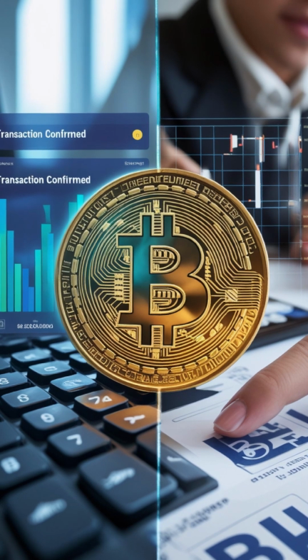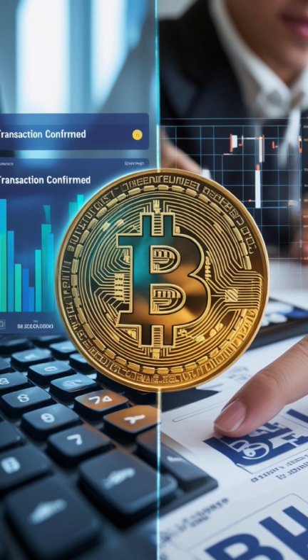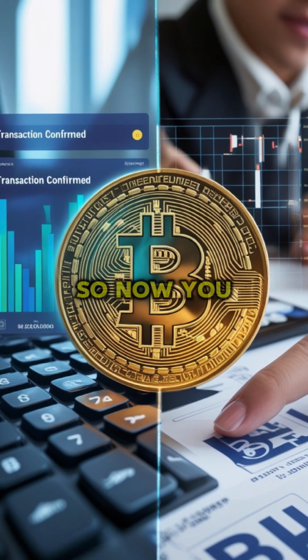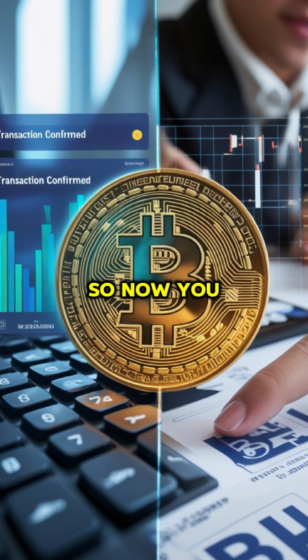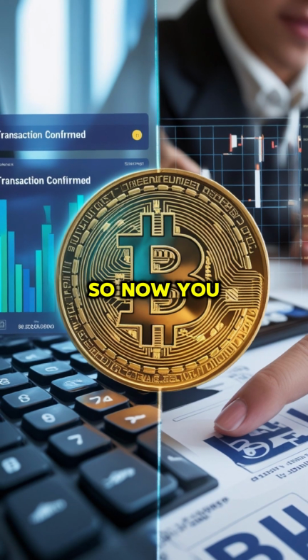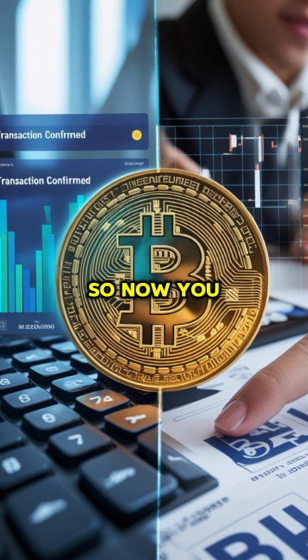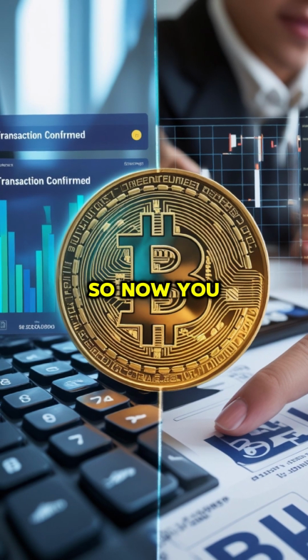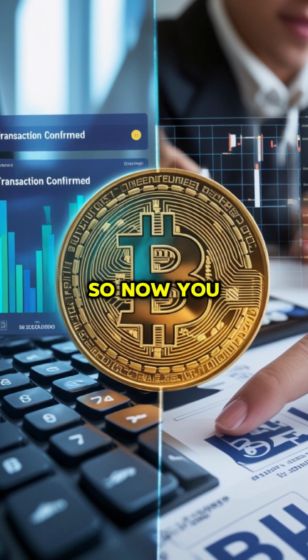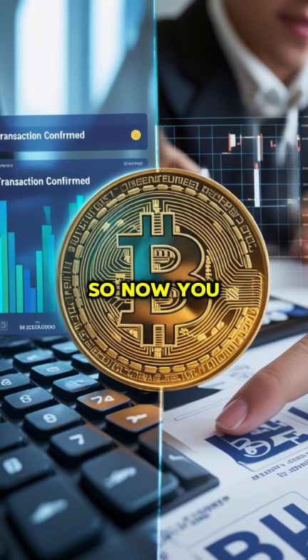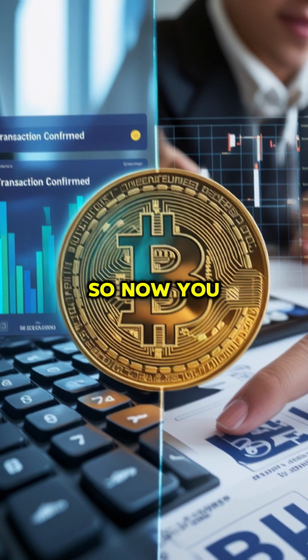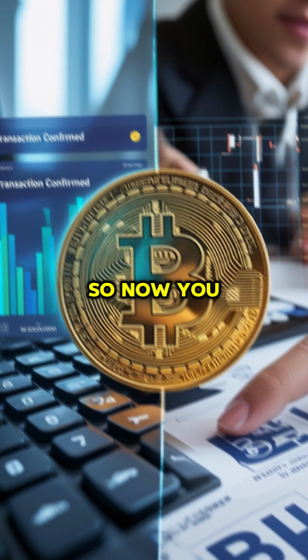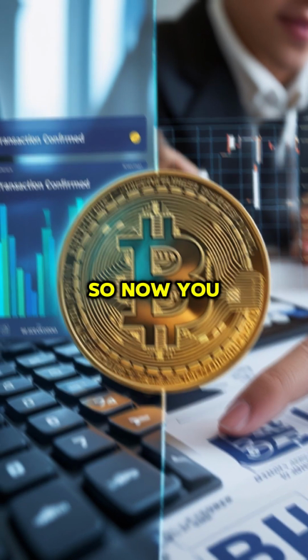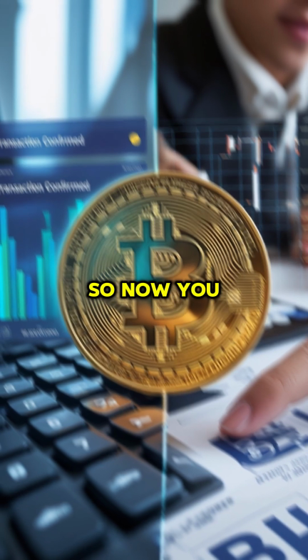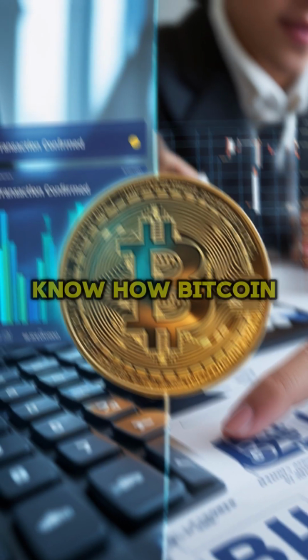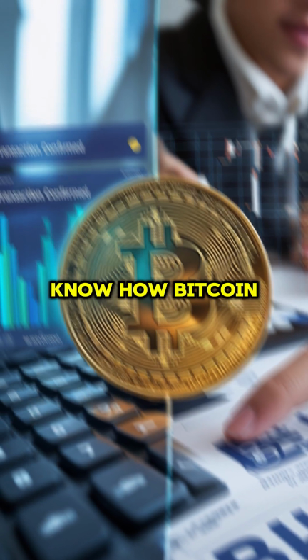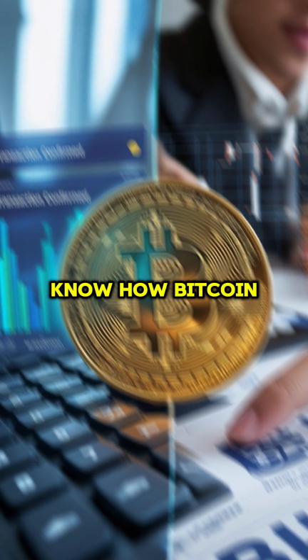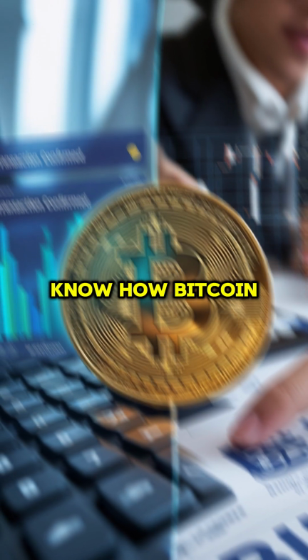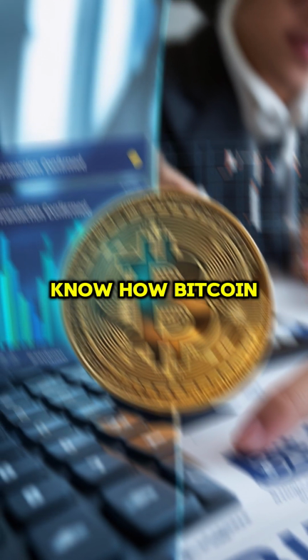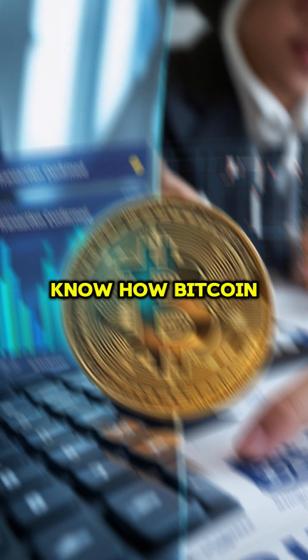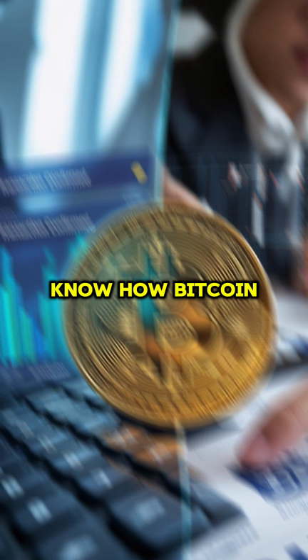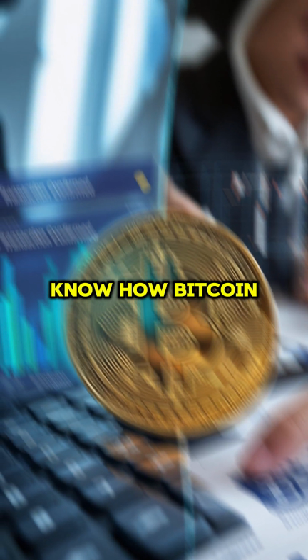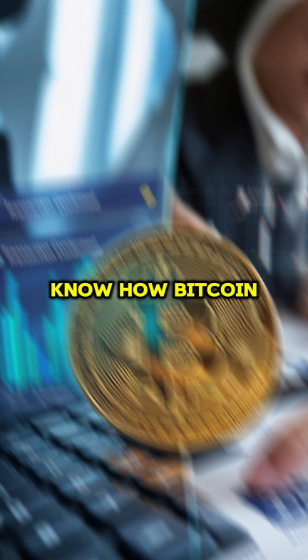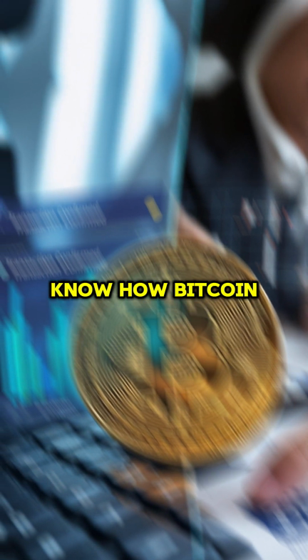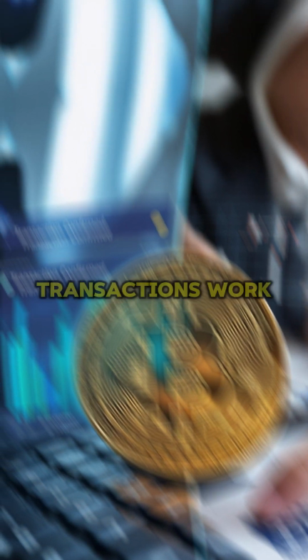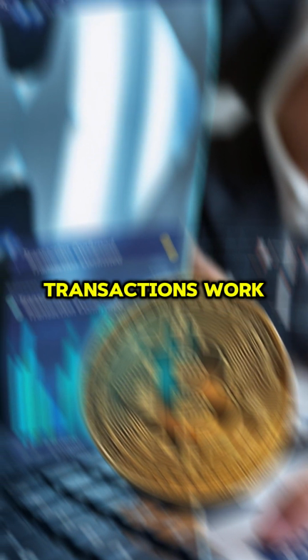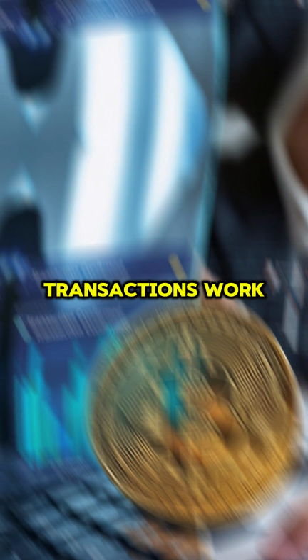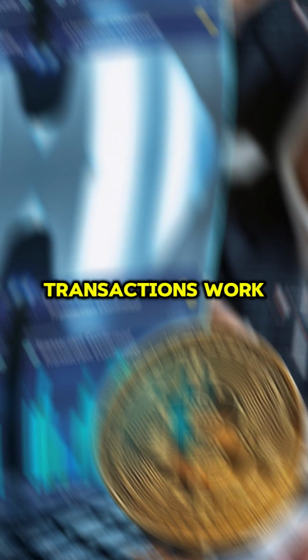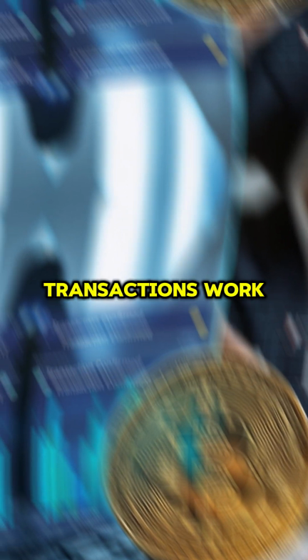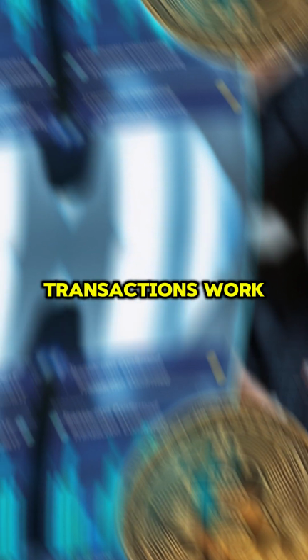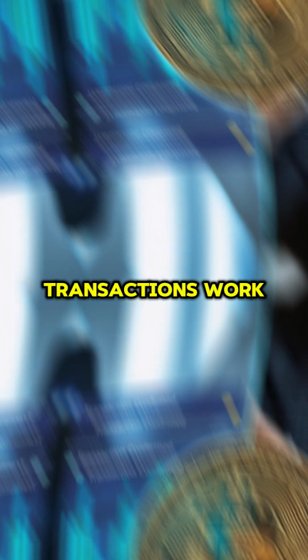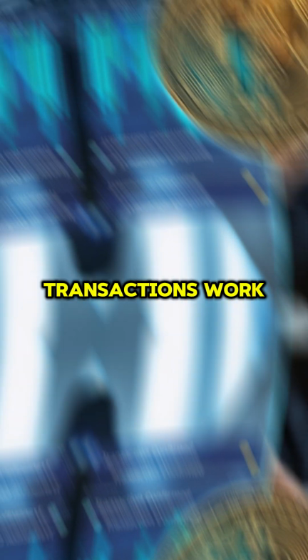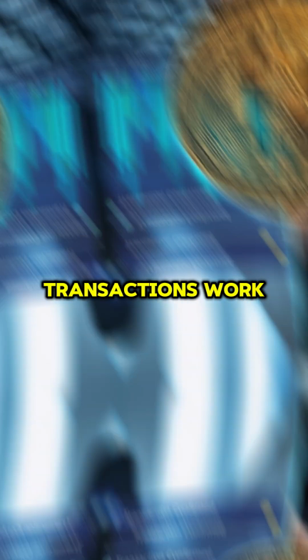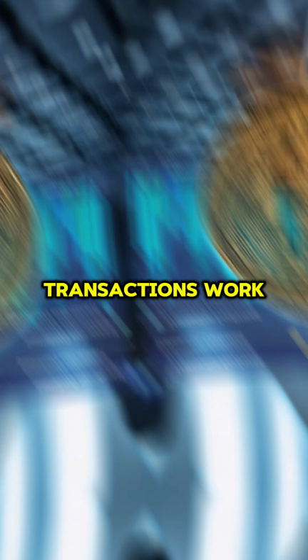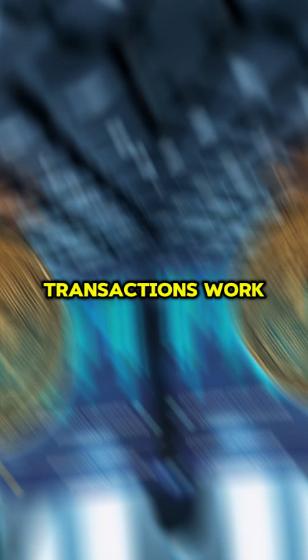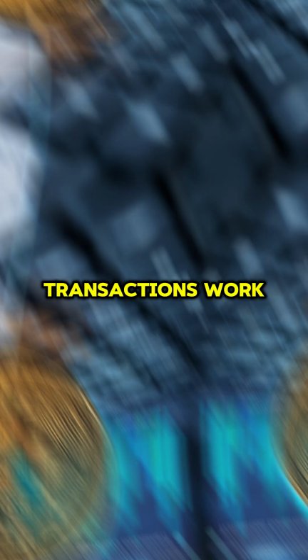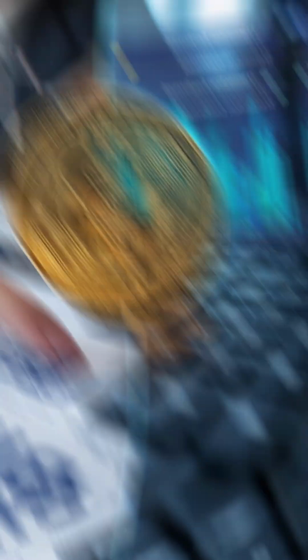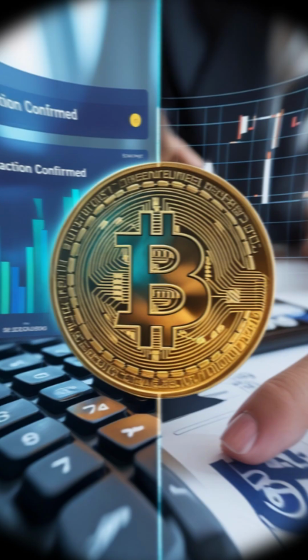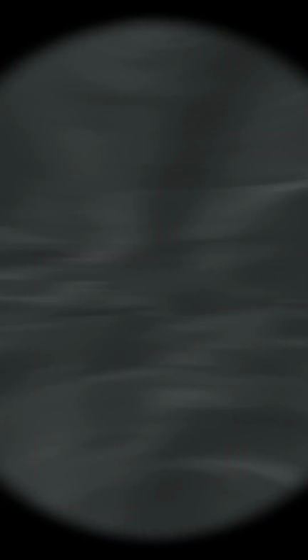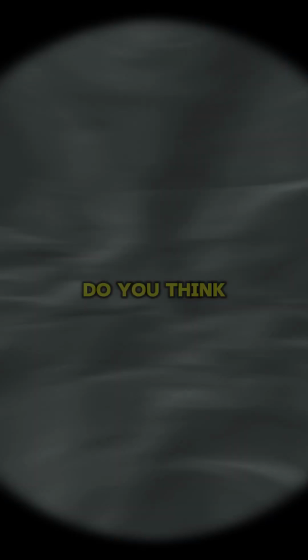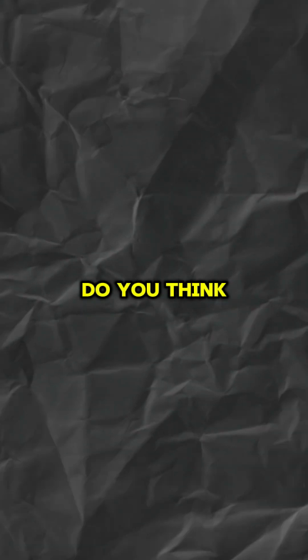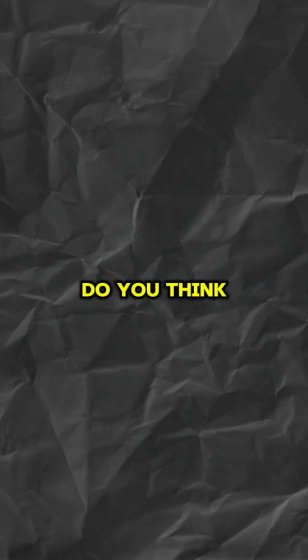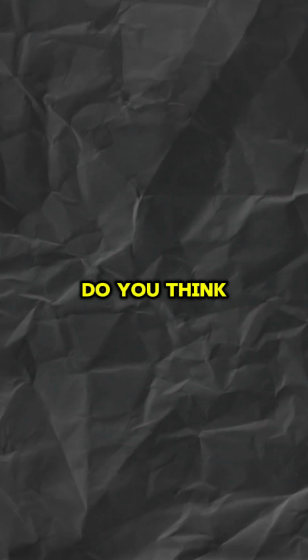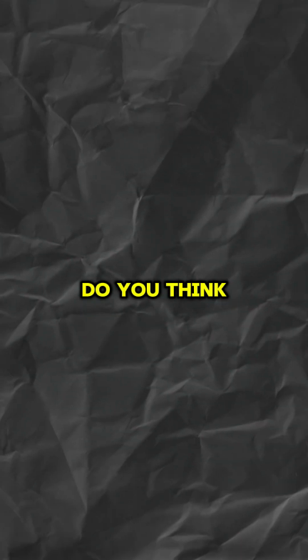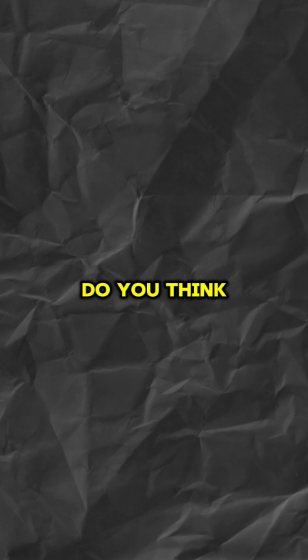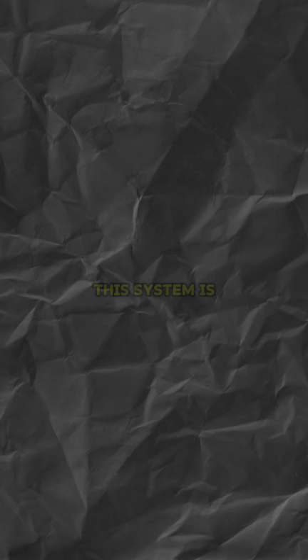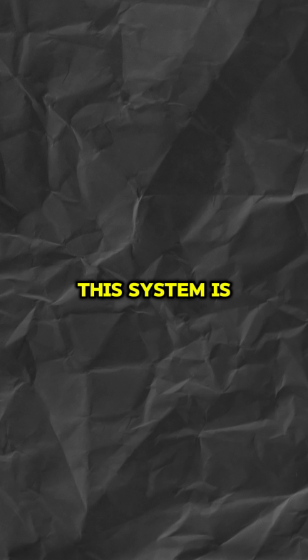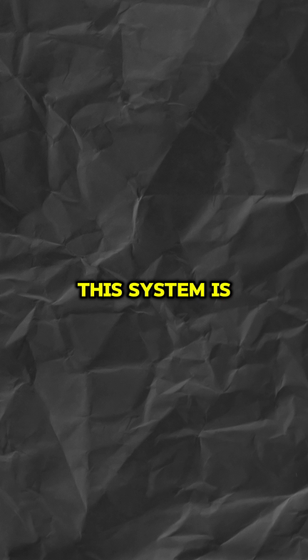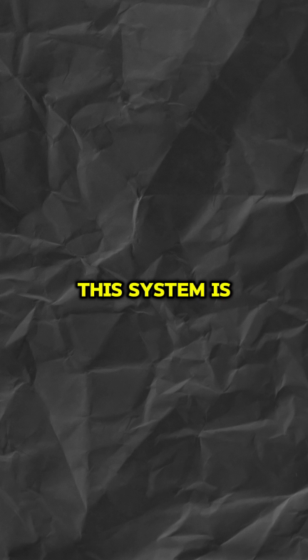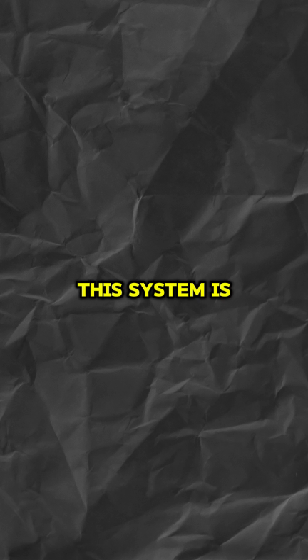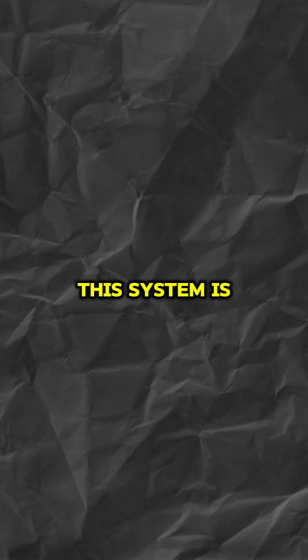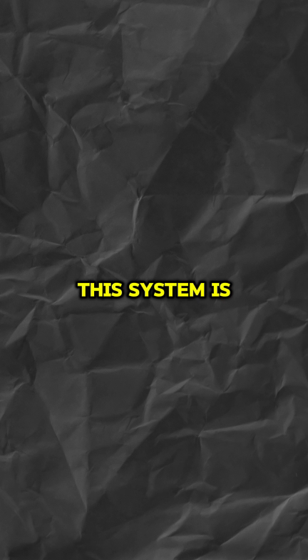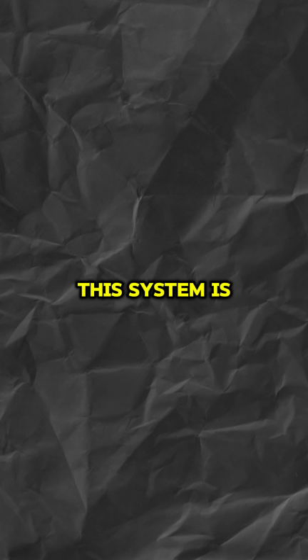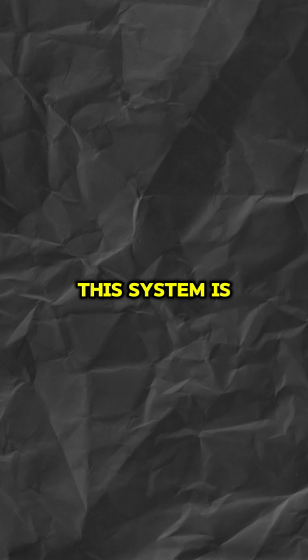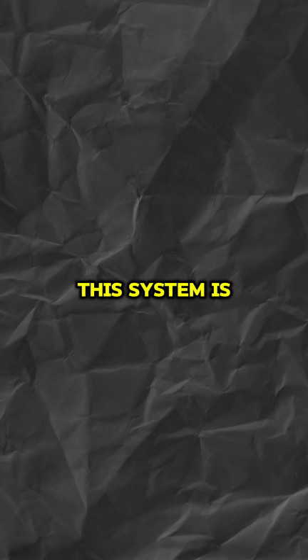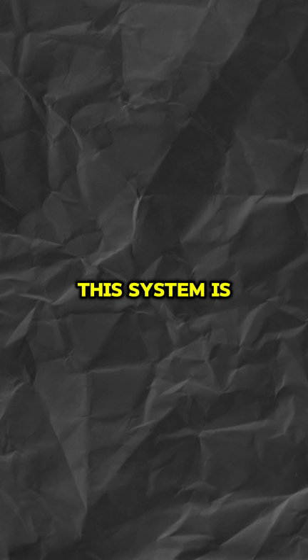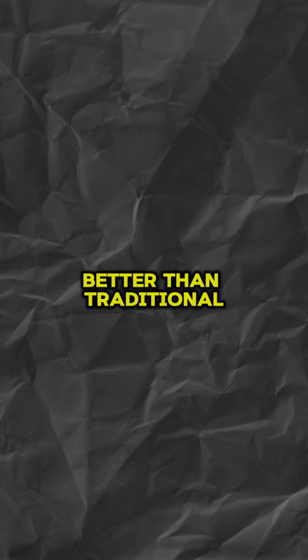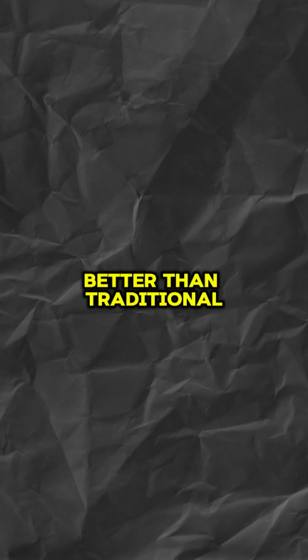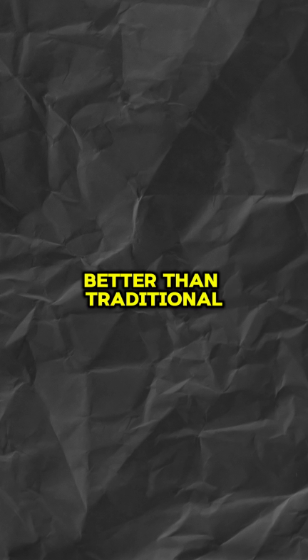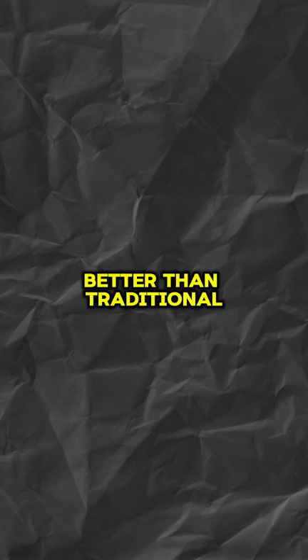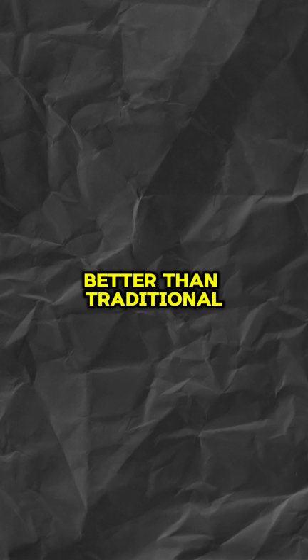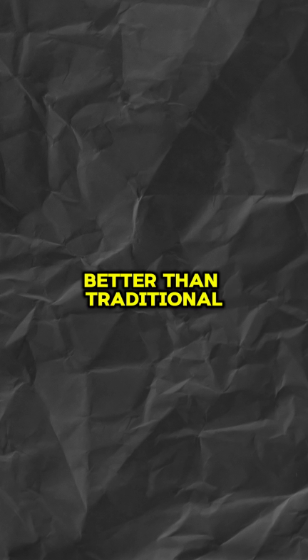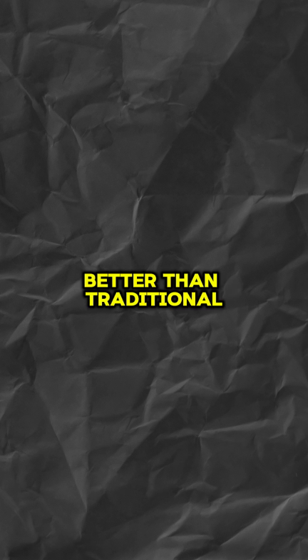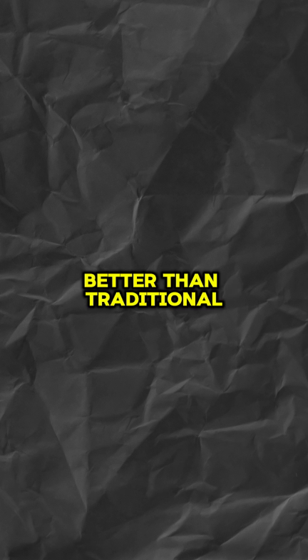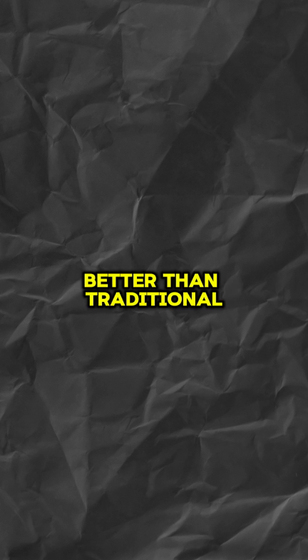So, now you know how Bitcoin transactions work. Do you think this system is better than traditional banking? Let me know in the comments.